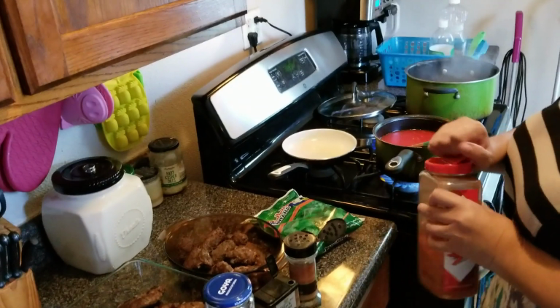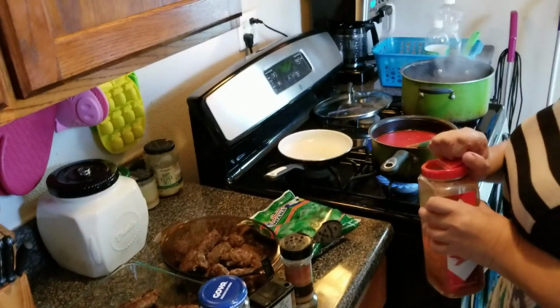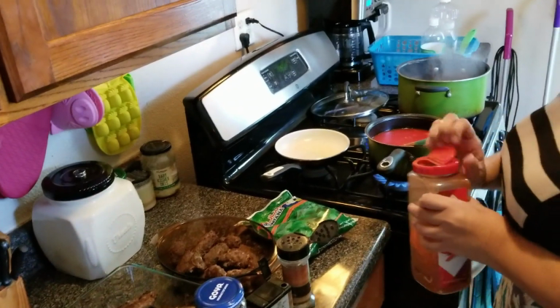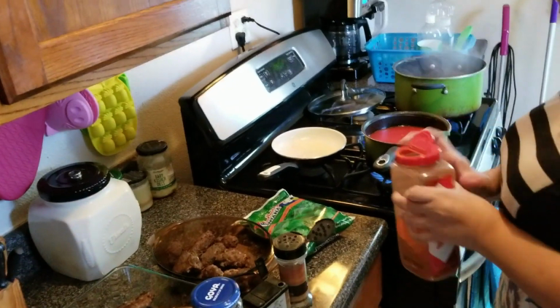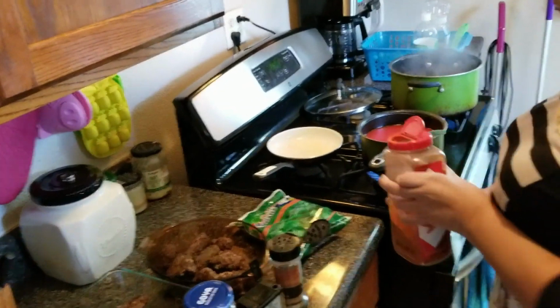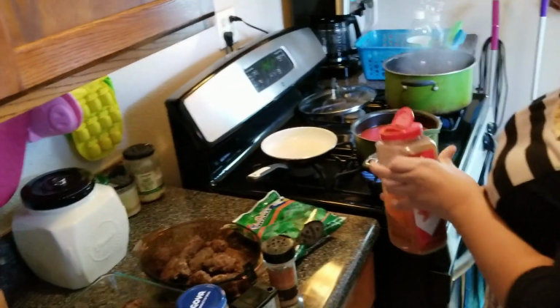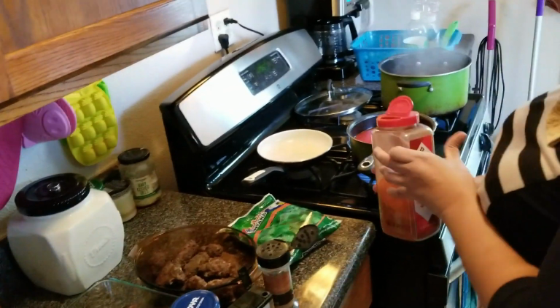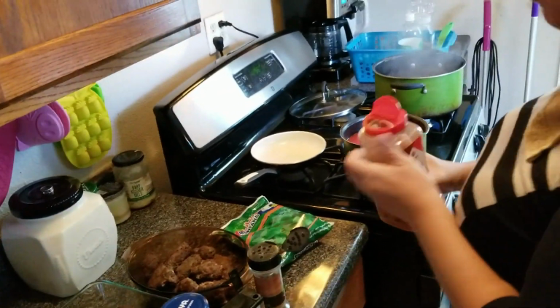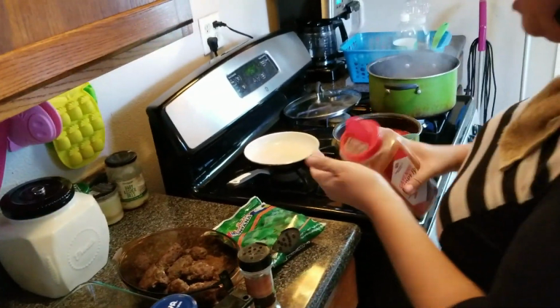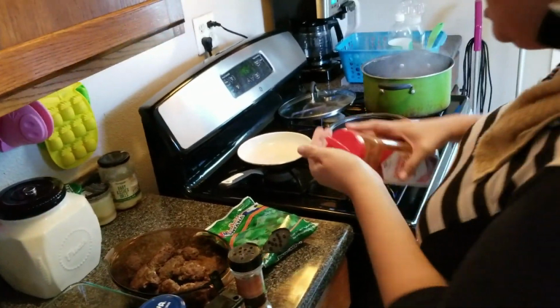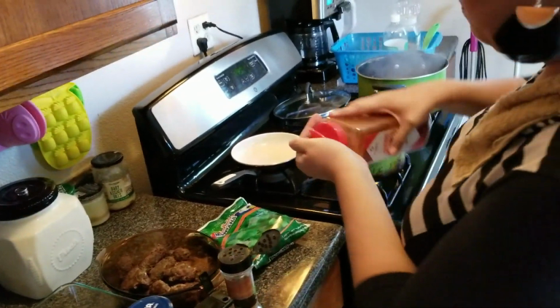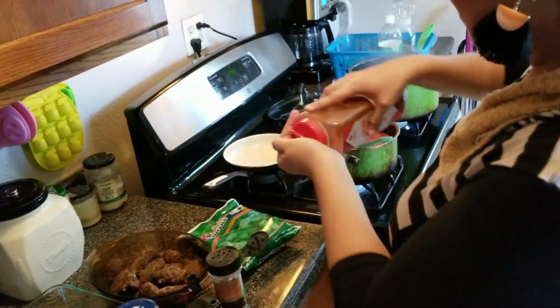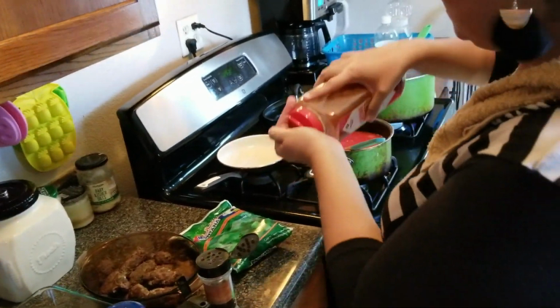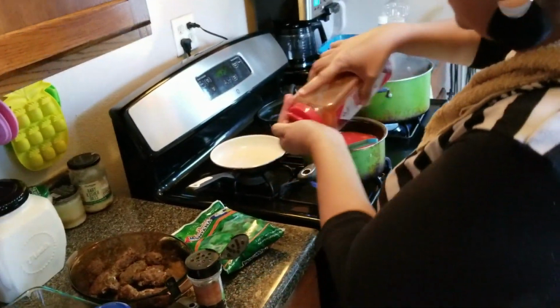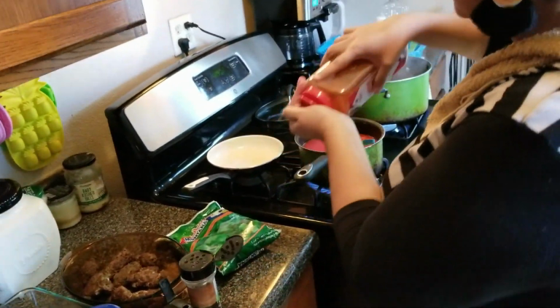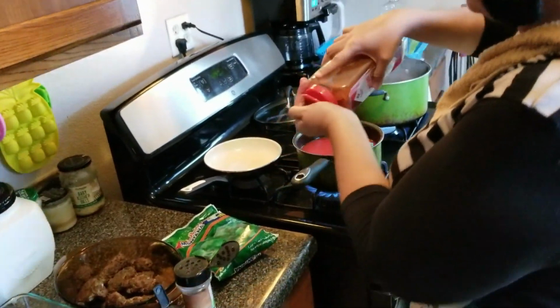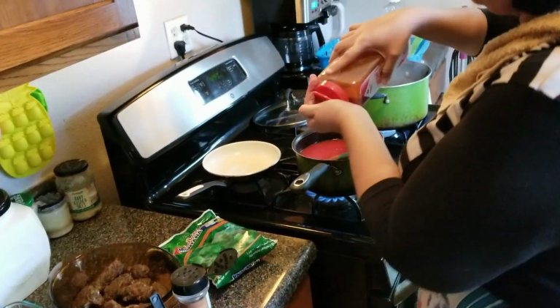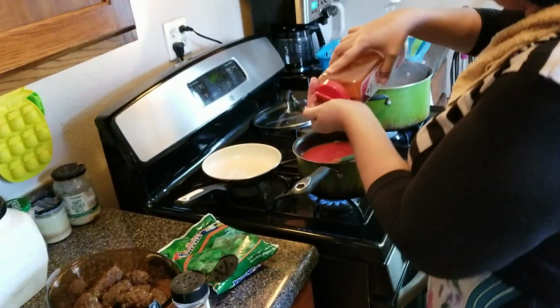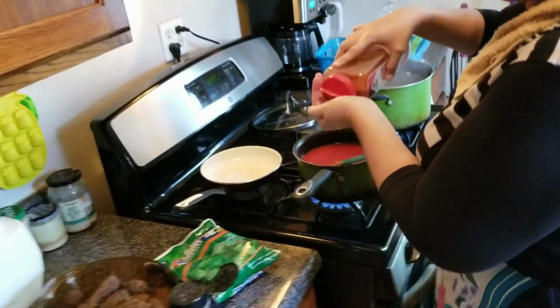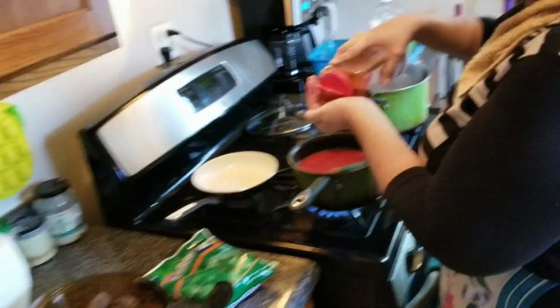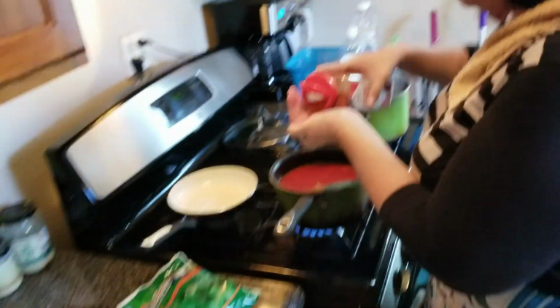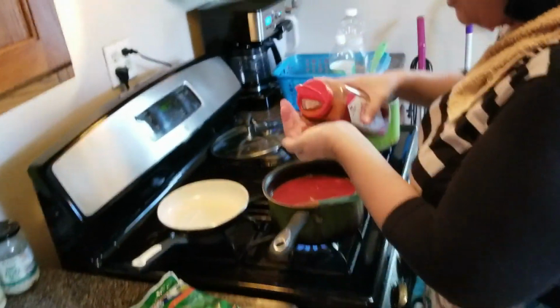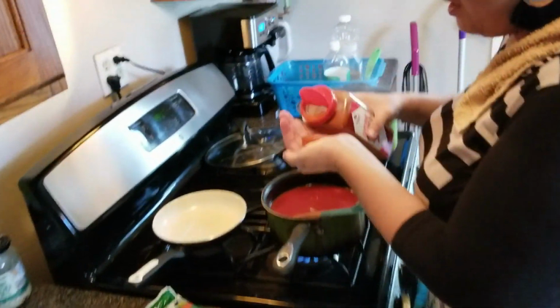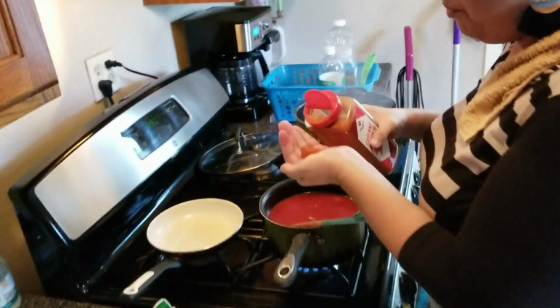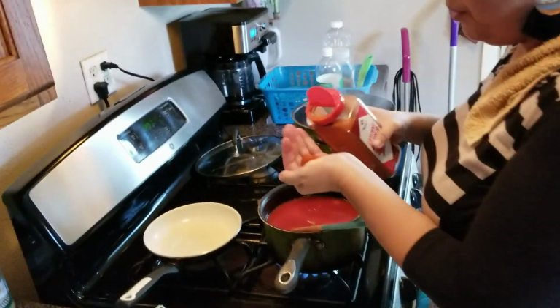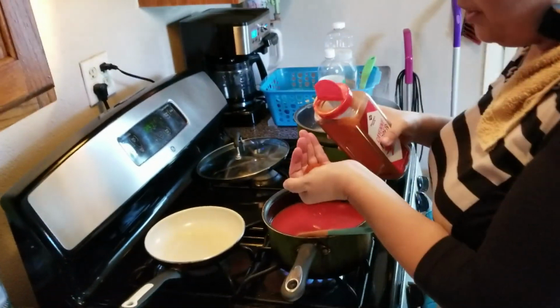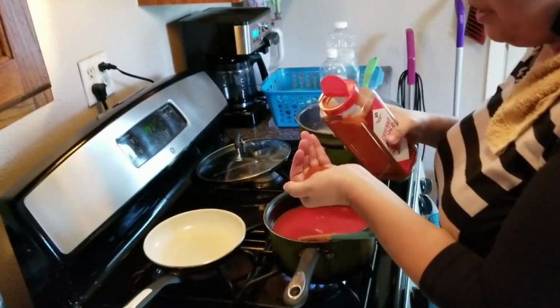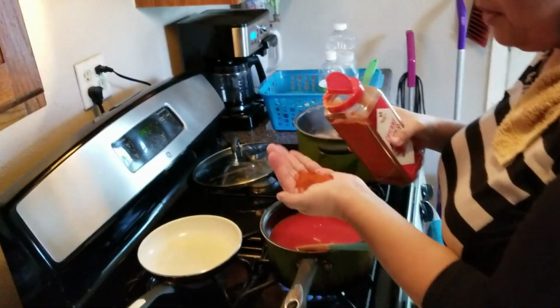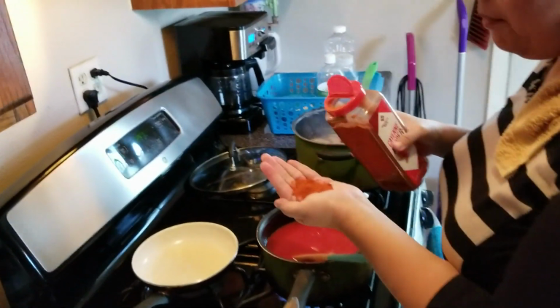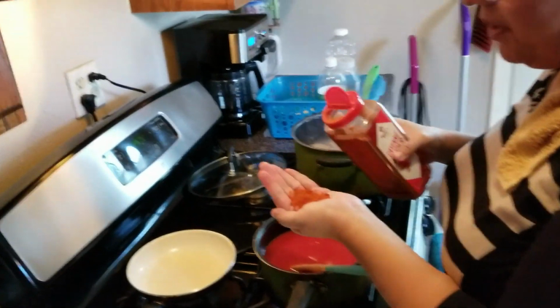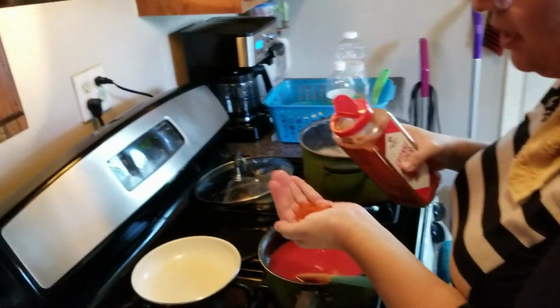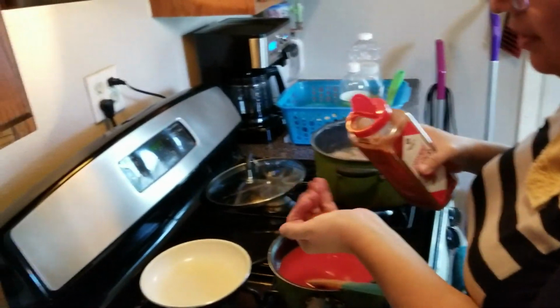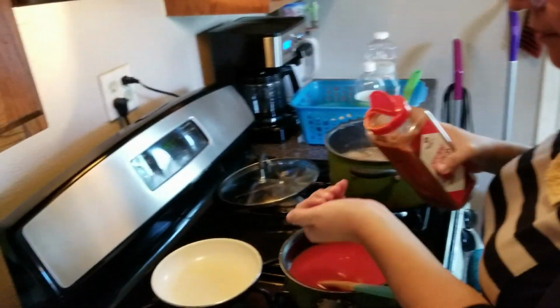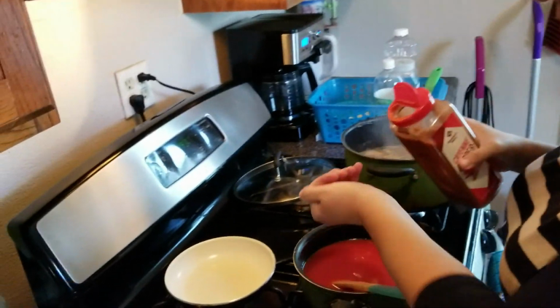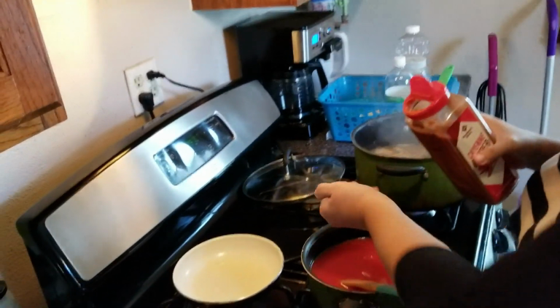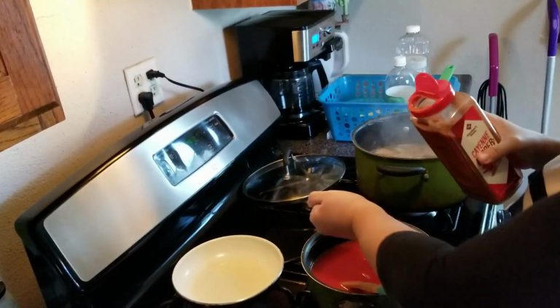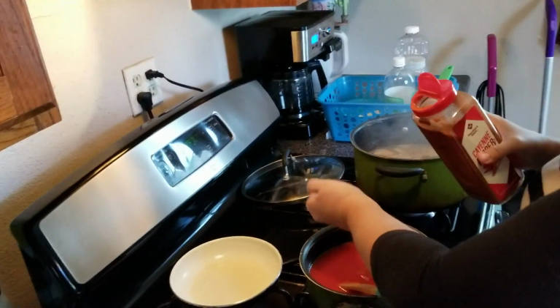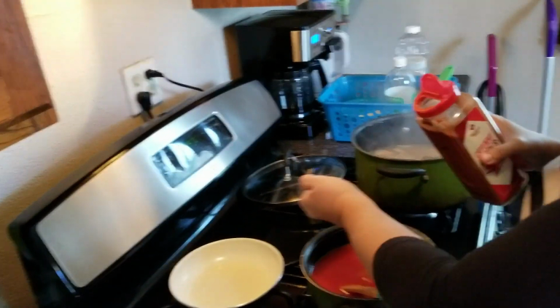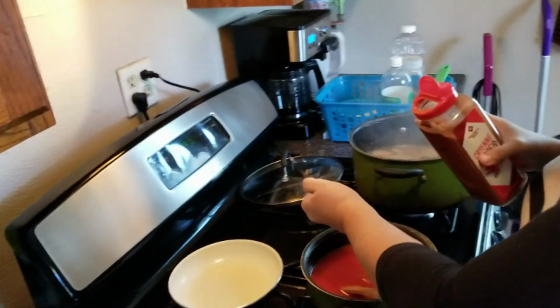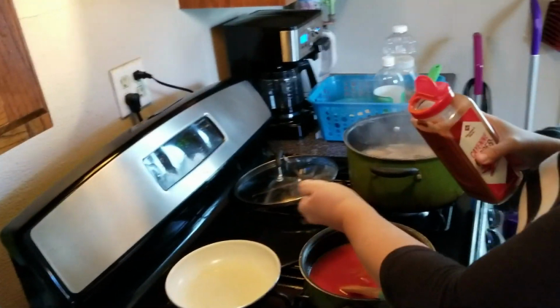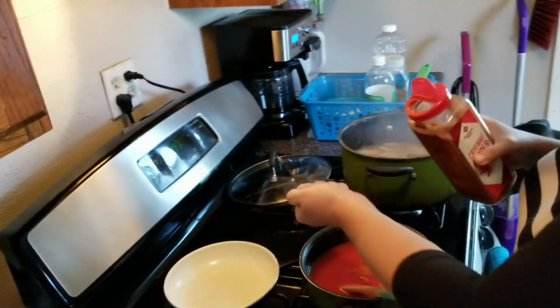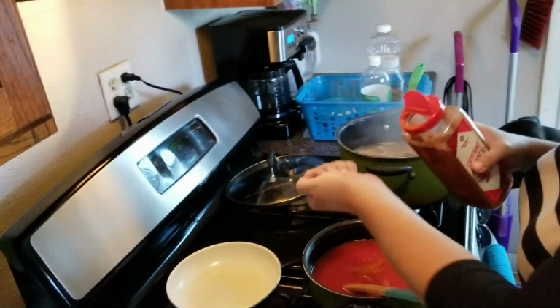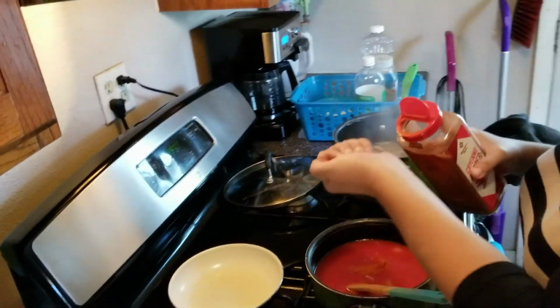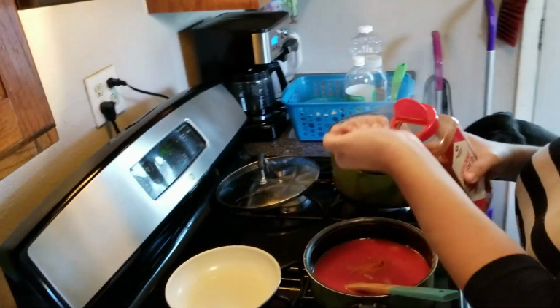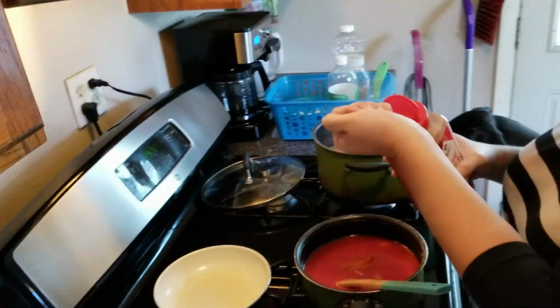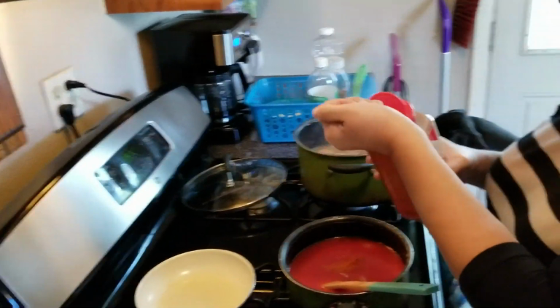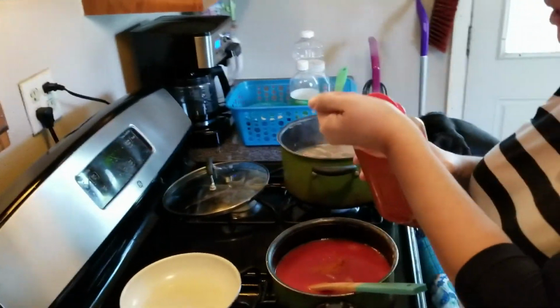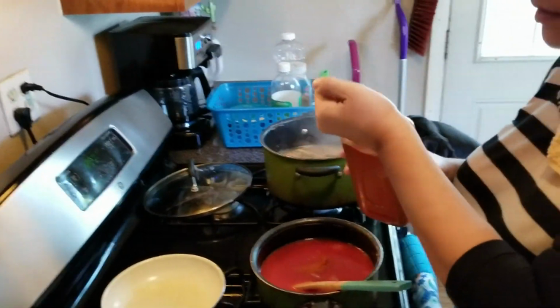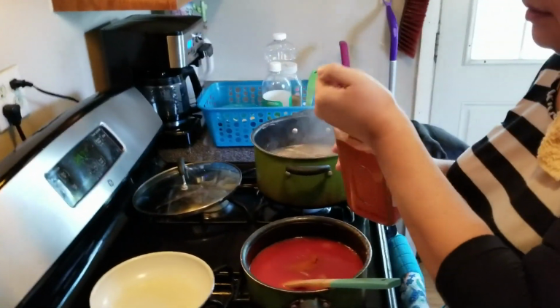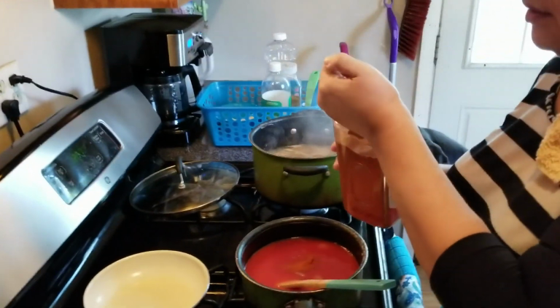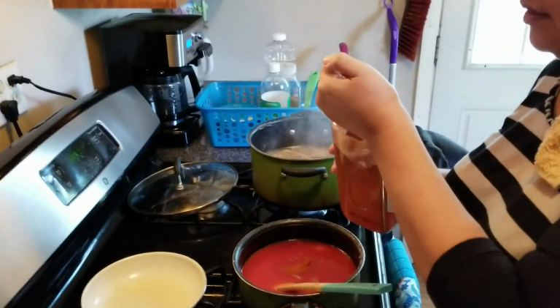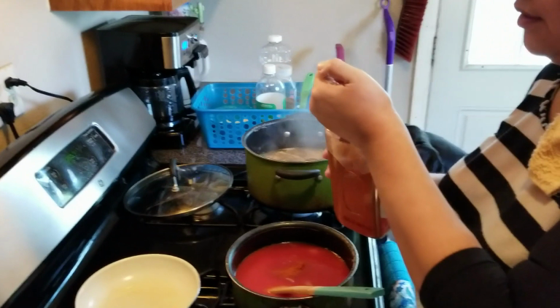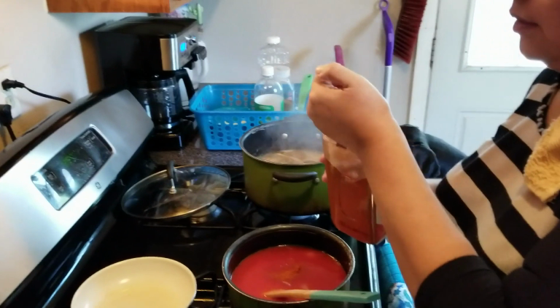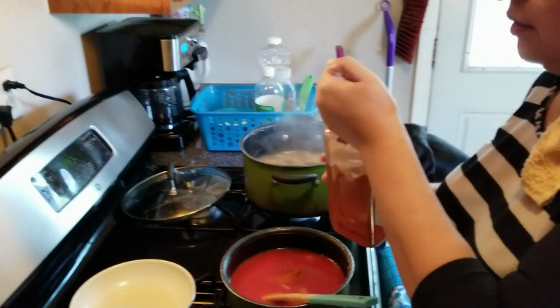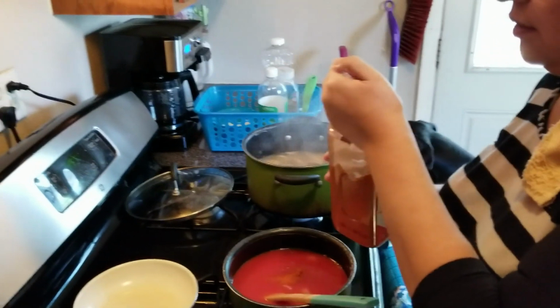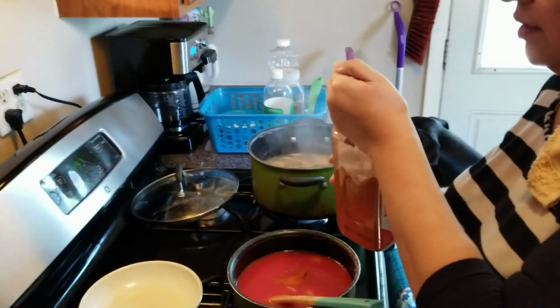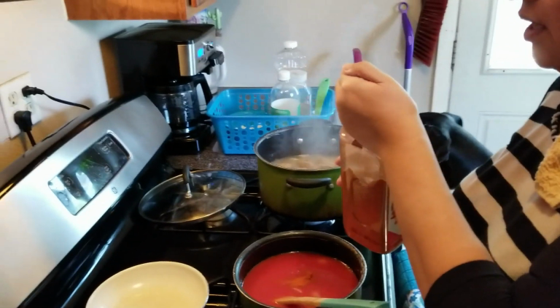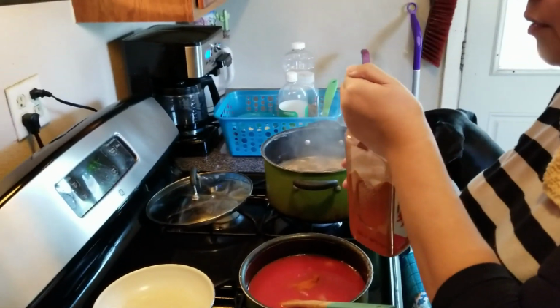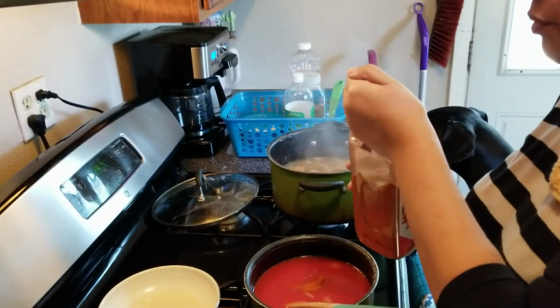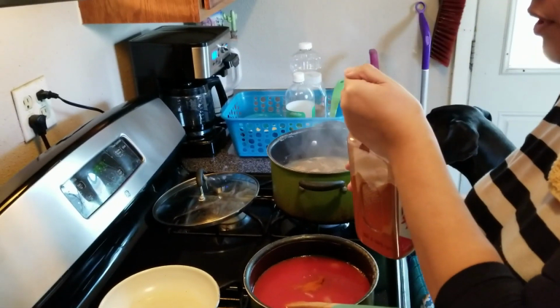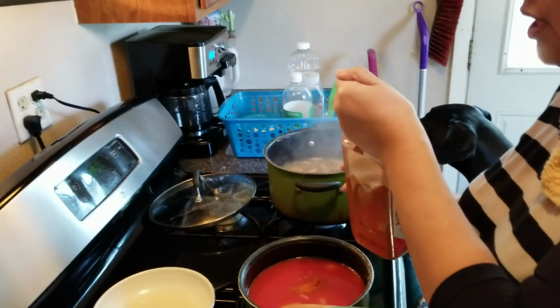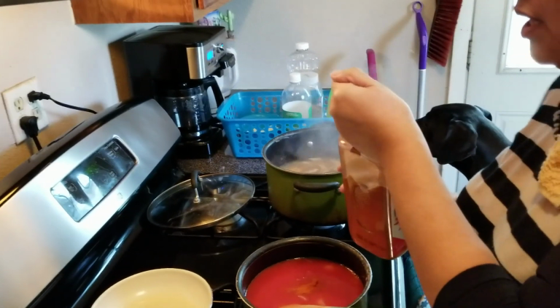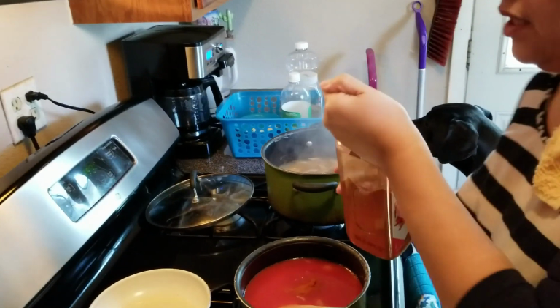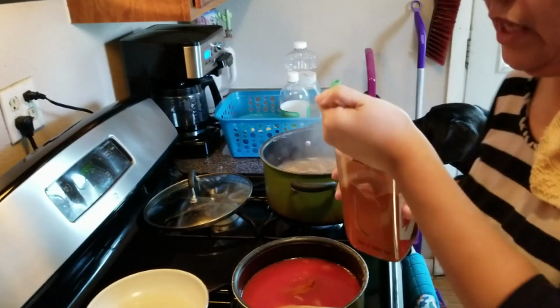This is the time I put my spices in — I put maybe a little less. I don't put a lot of that.